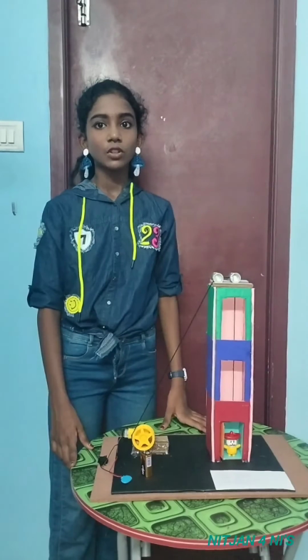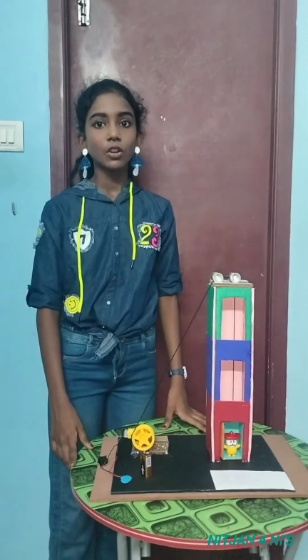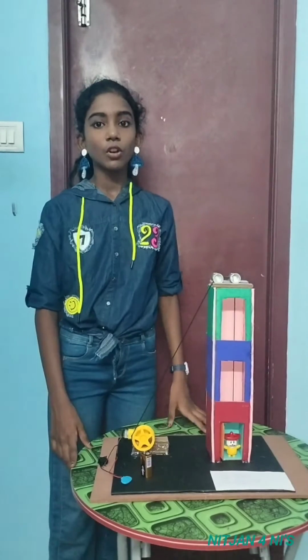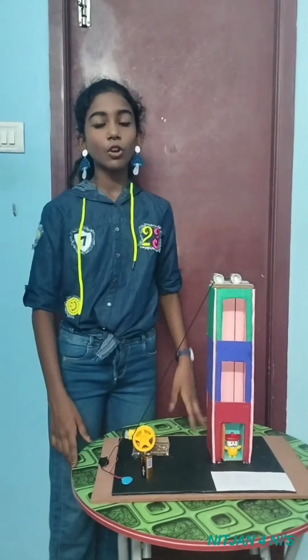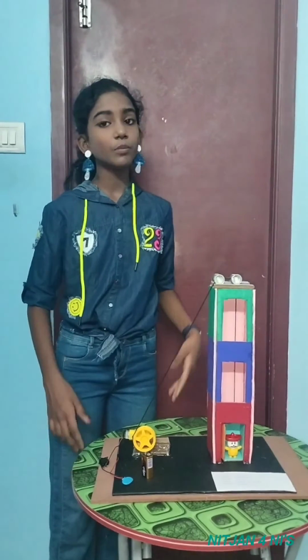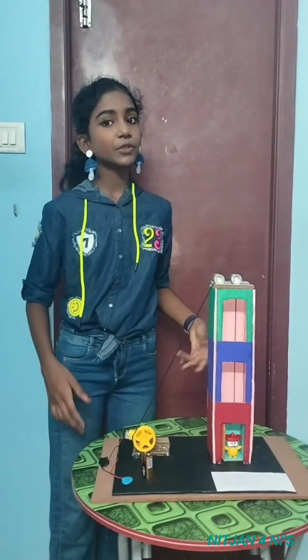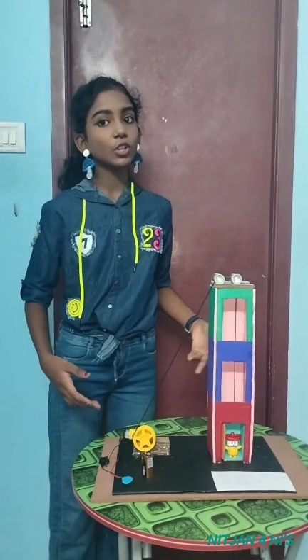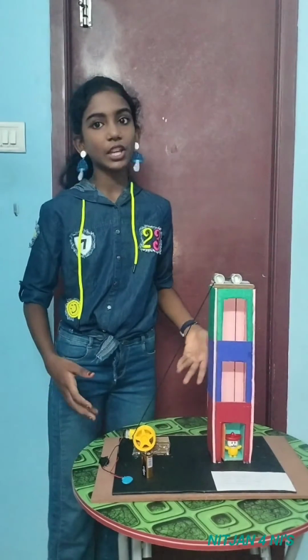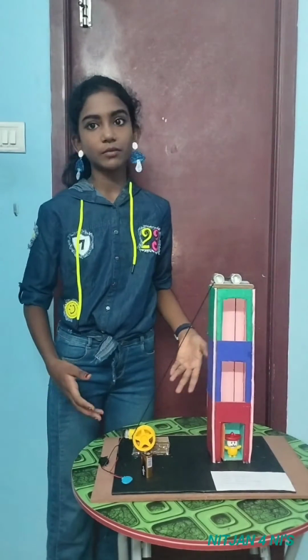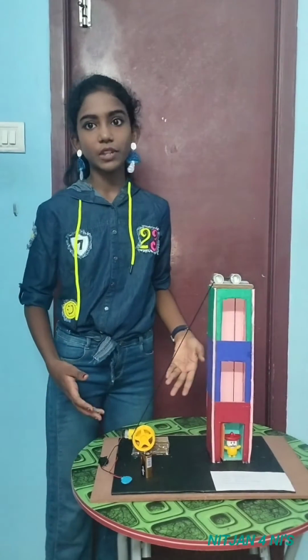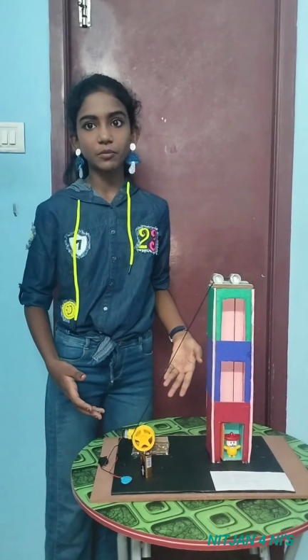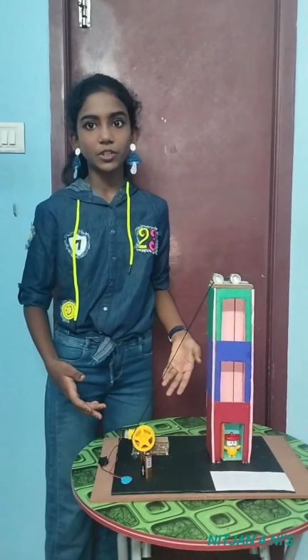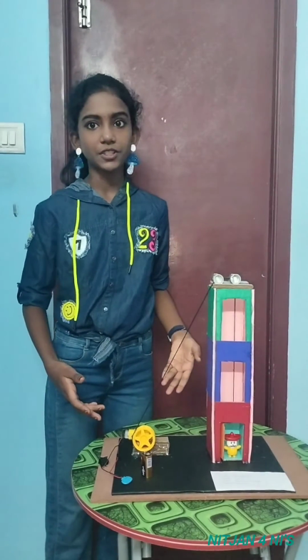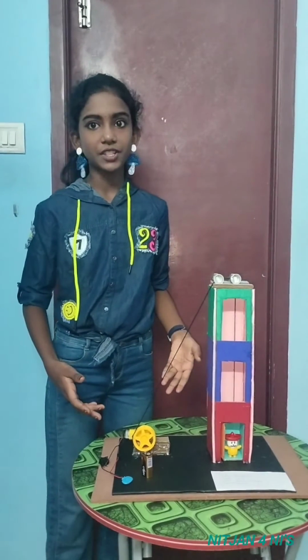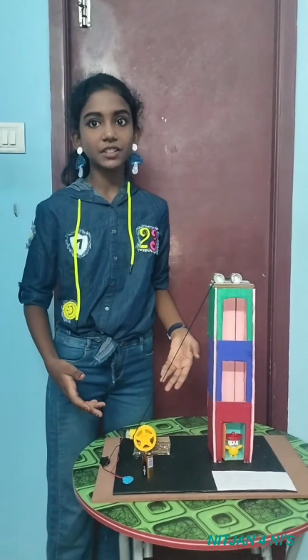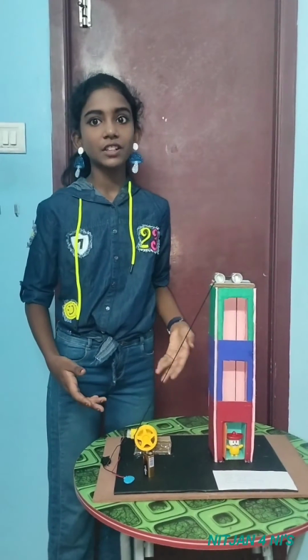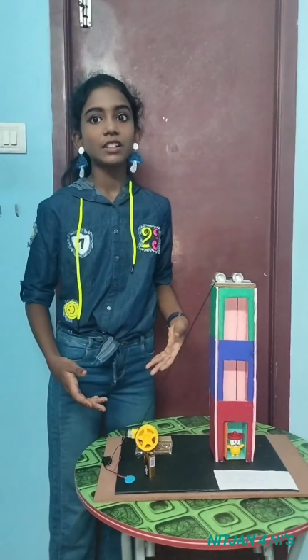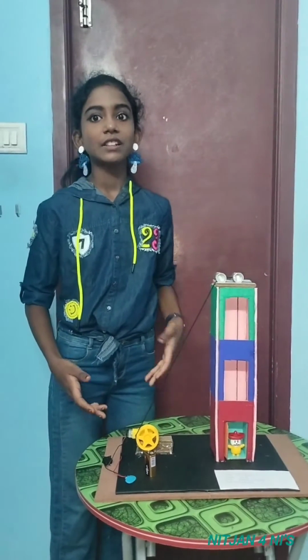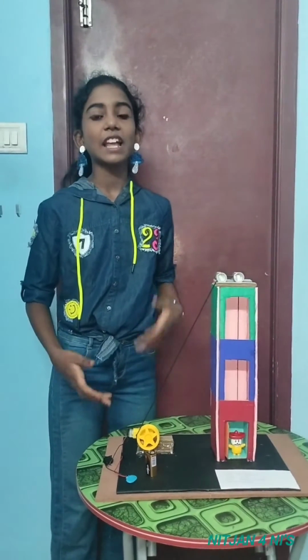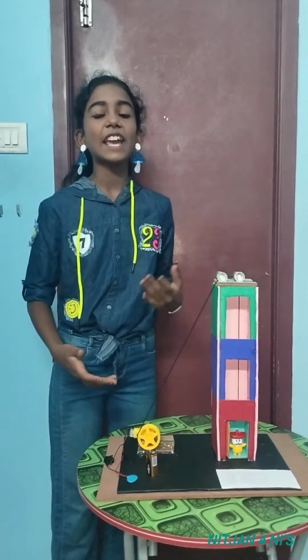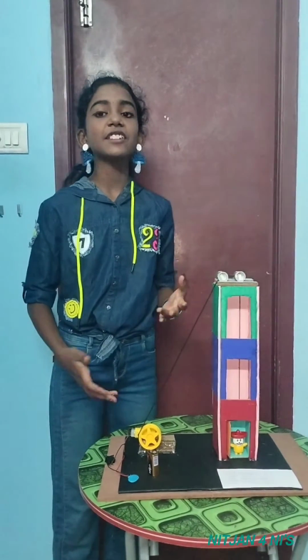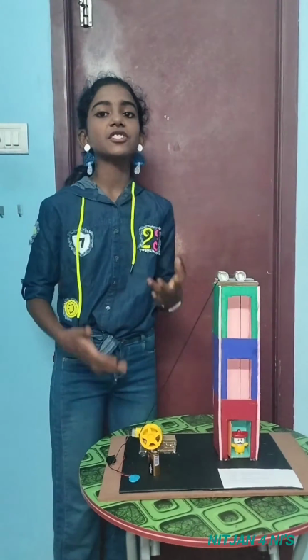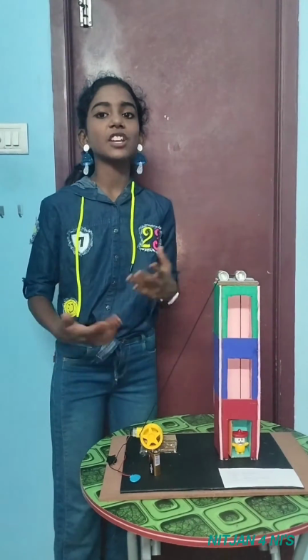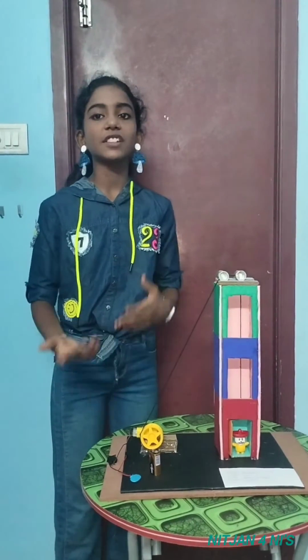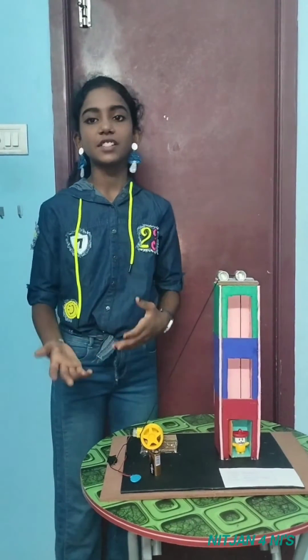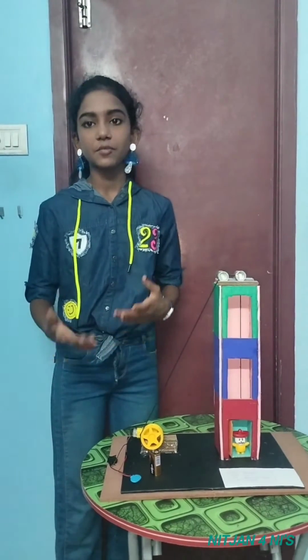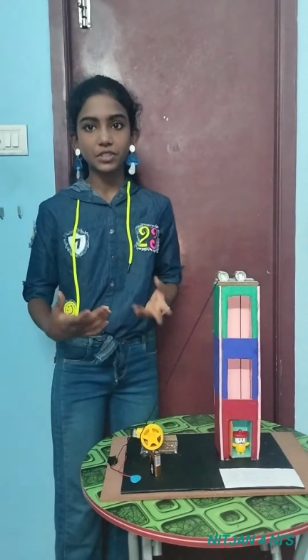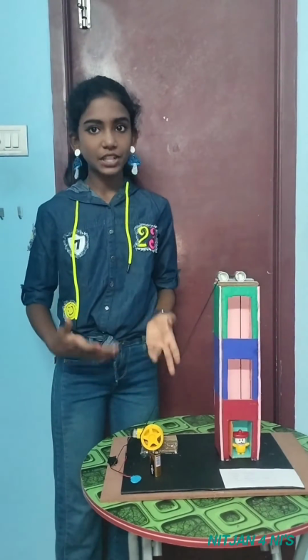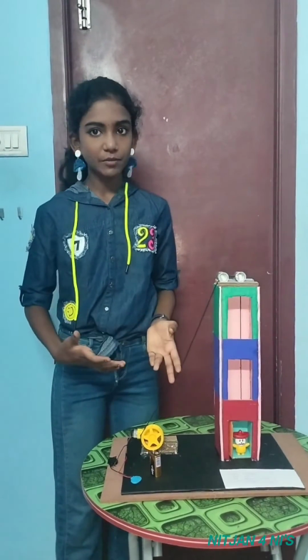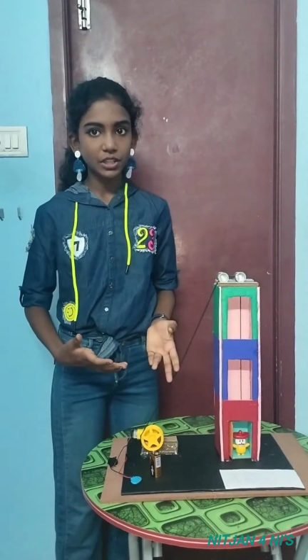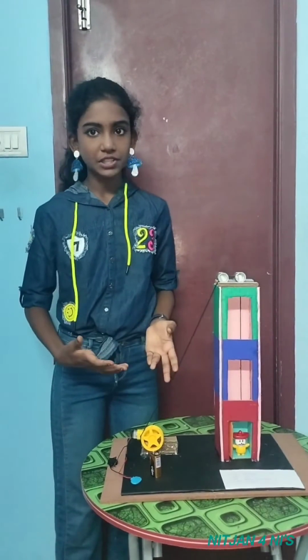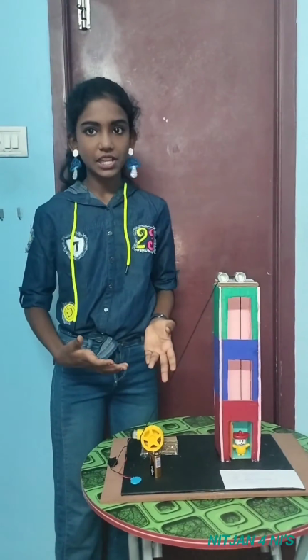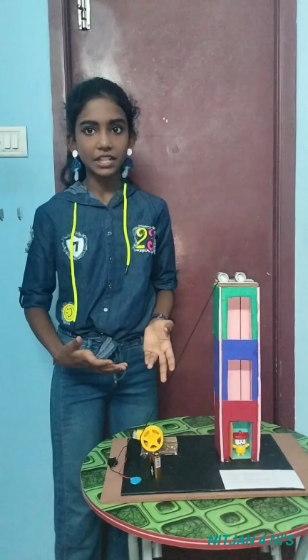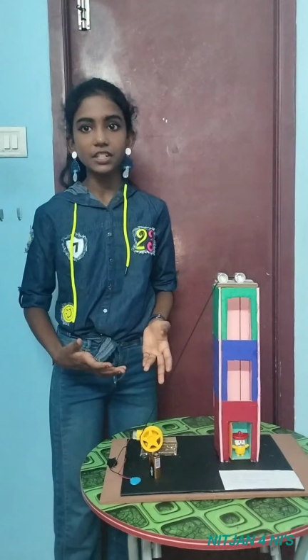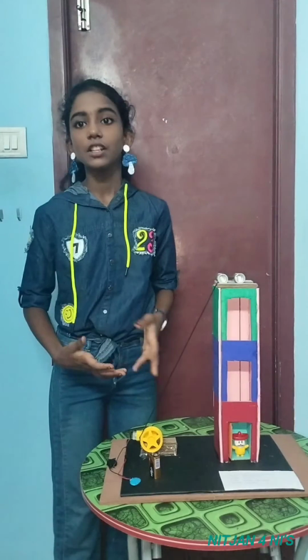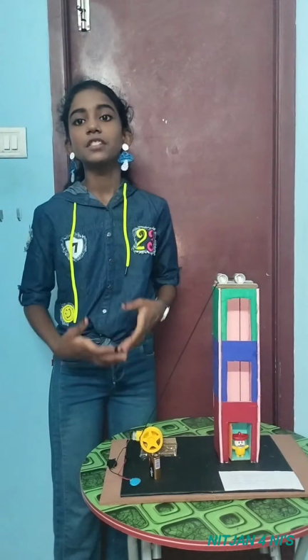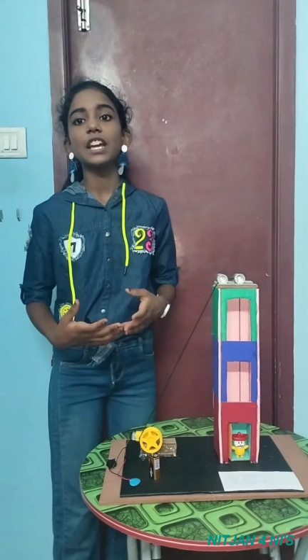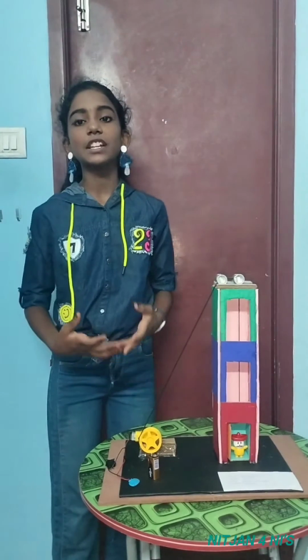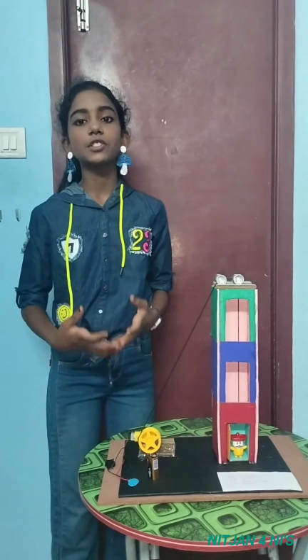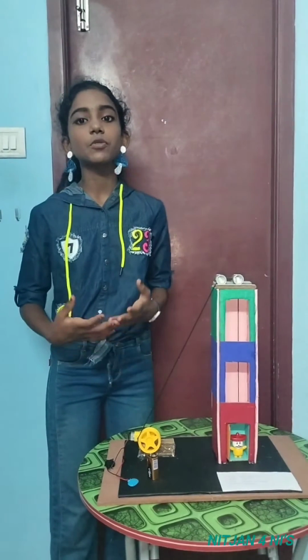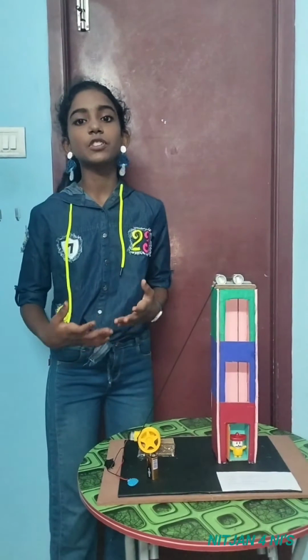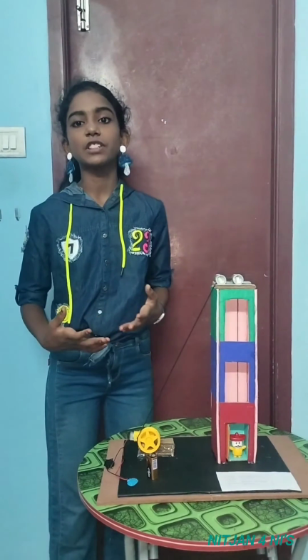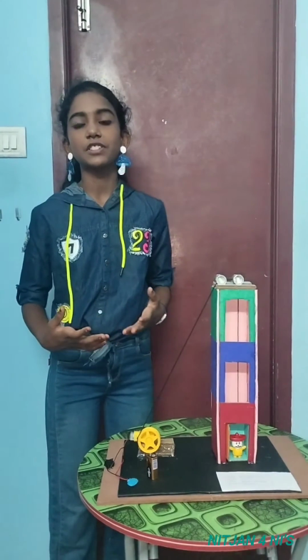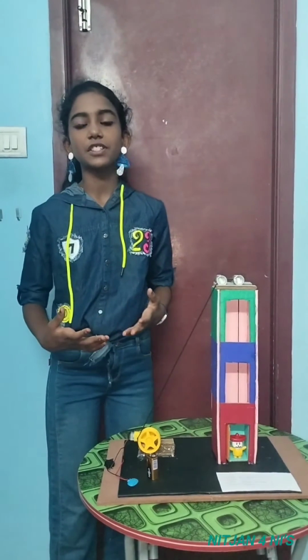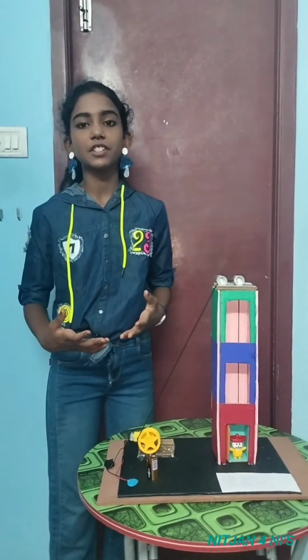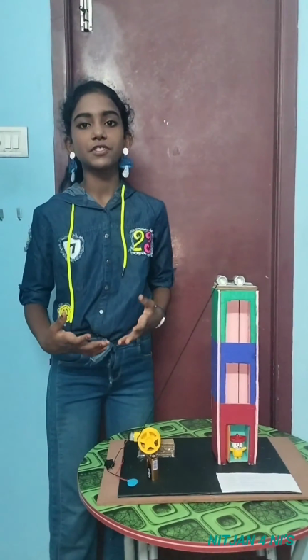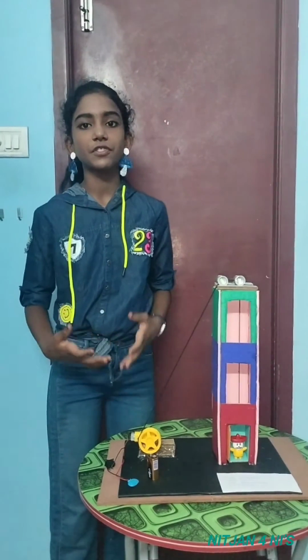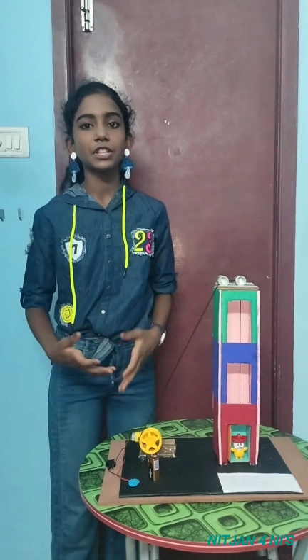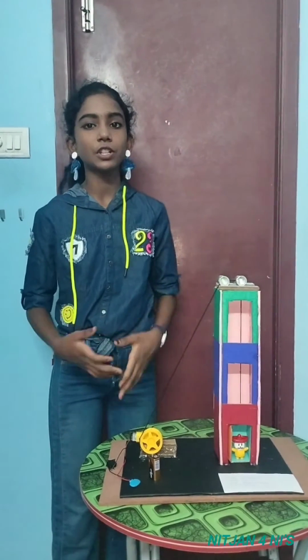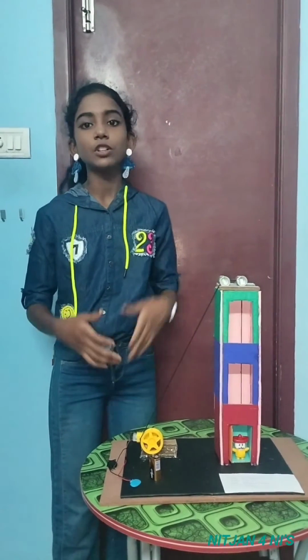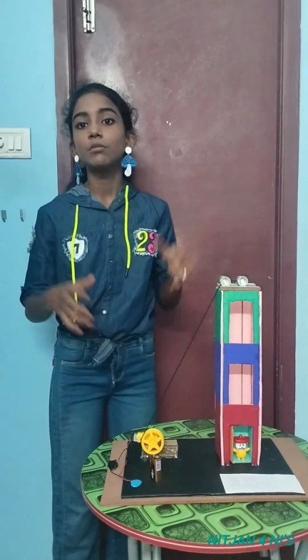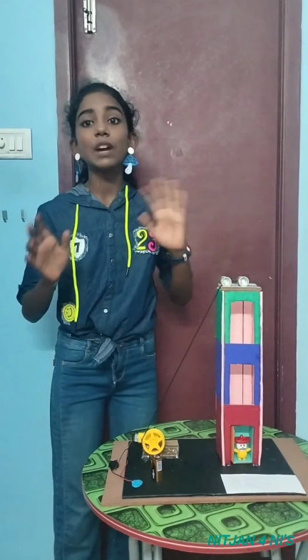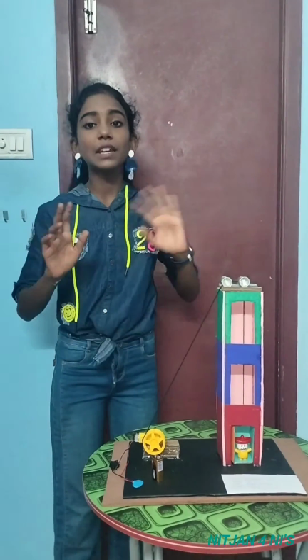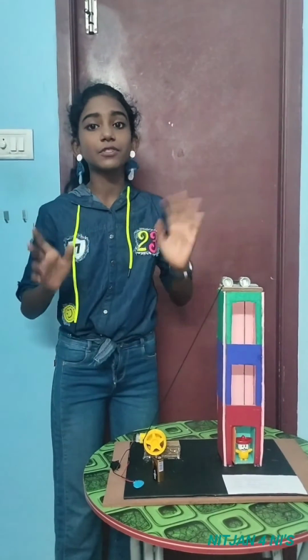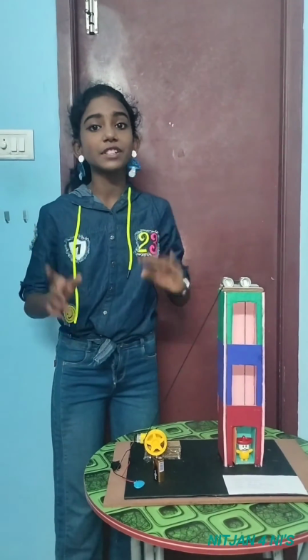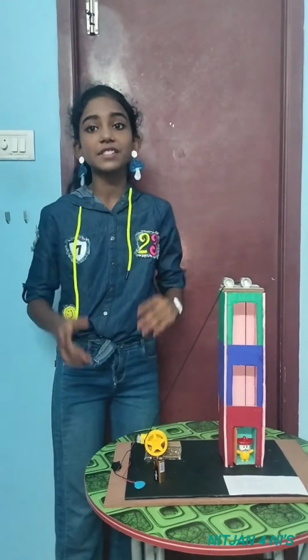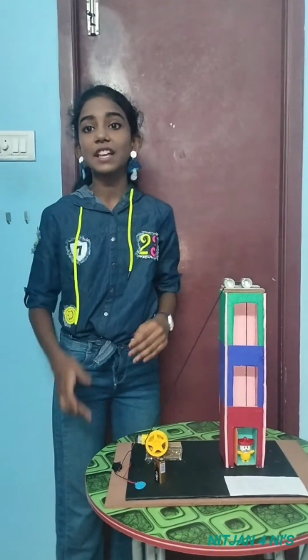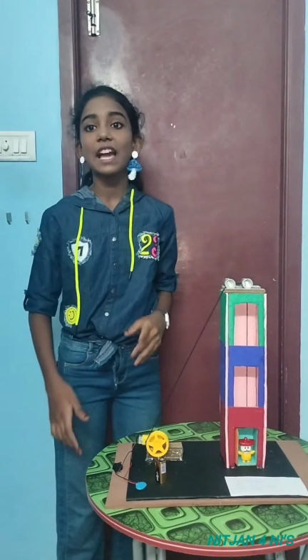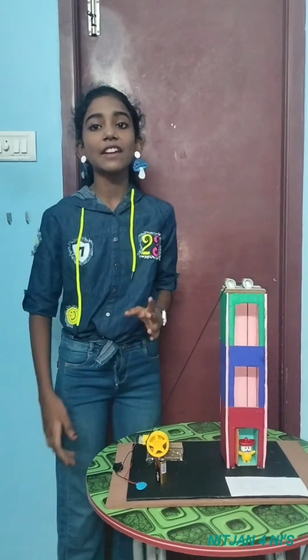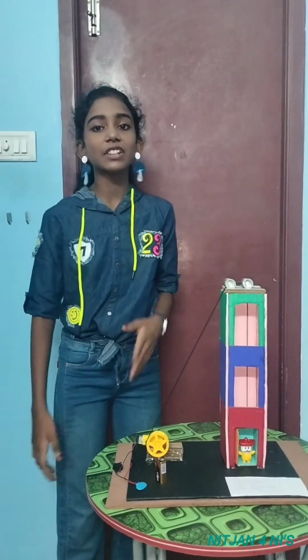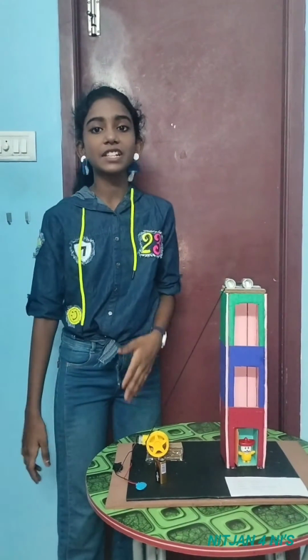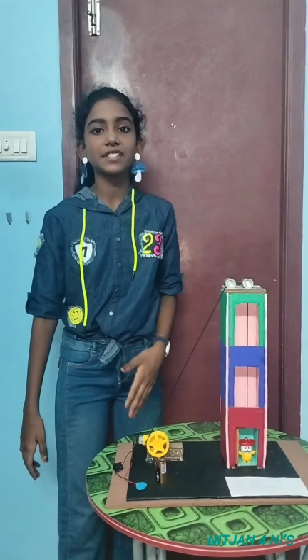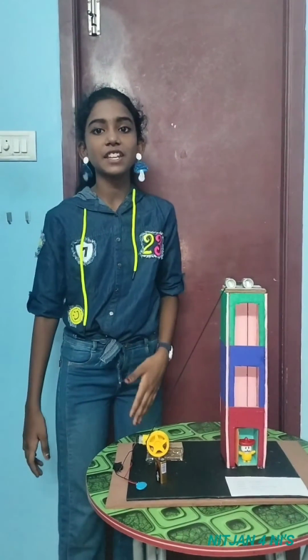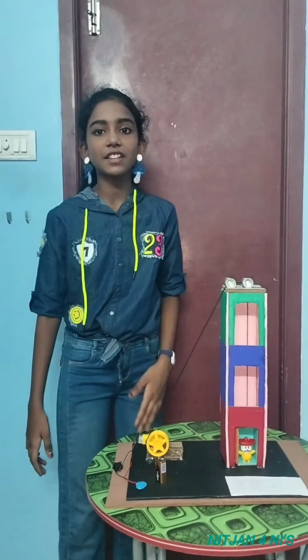Hope you like my project. Like, share, and subscribe to our channel. Thanks for watching this video. Bye friends, have a nice day.